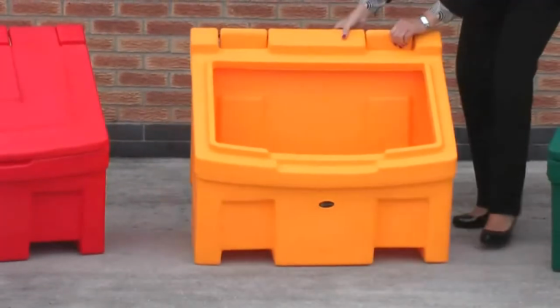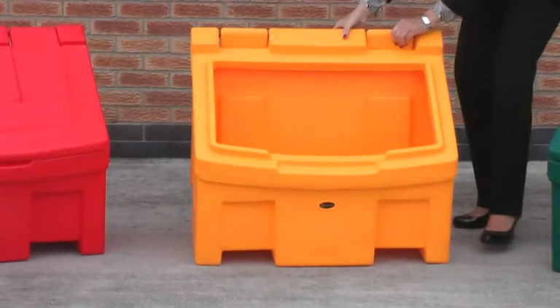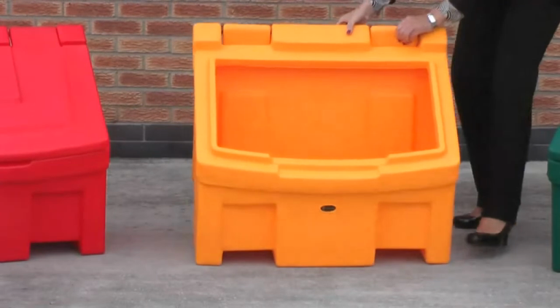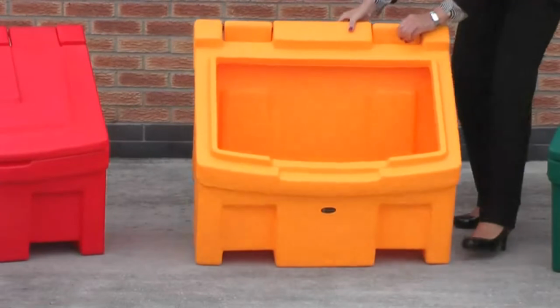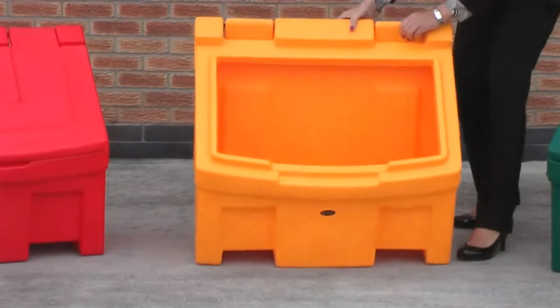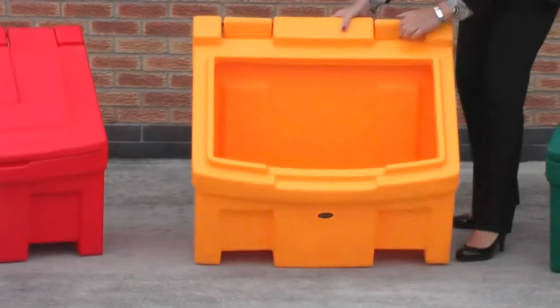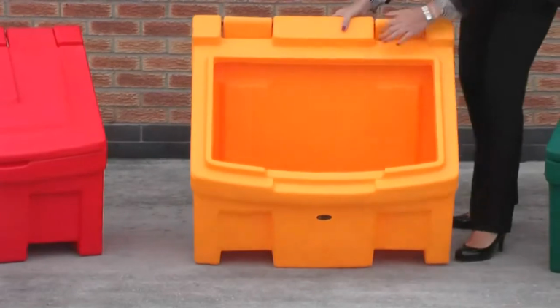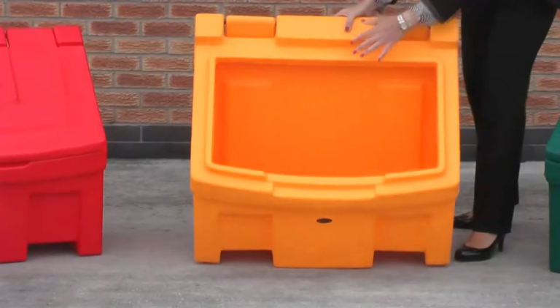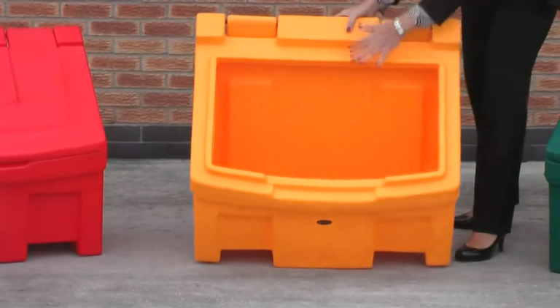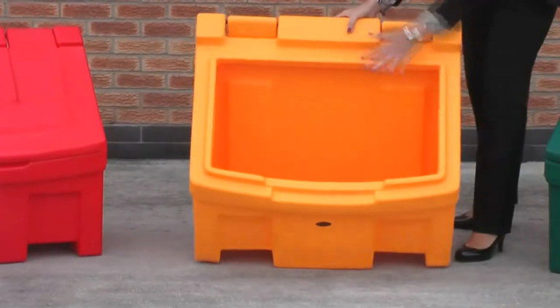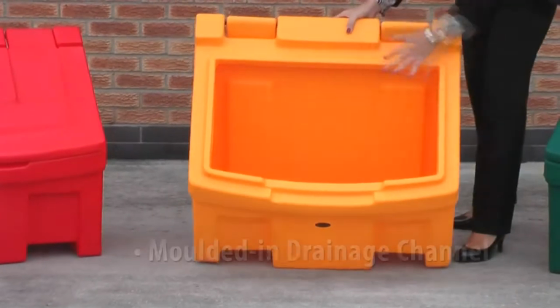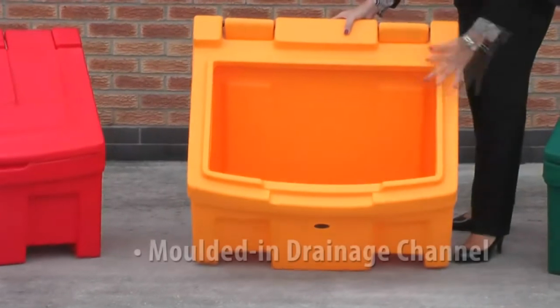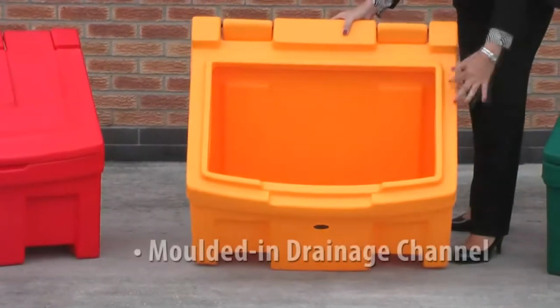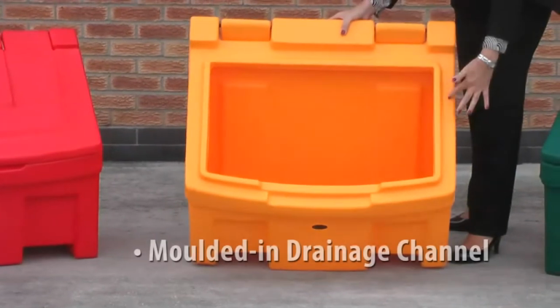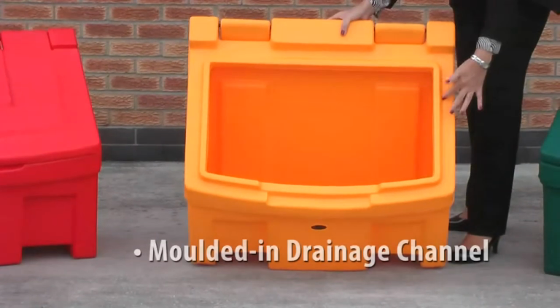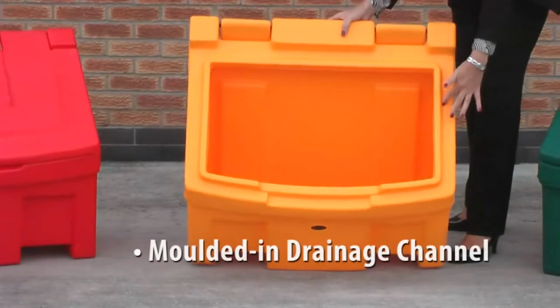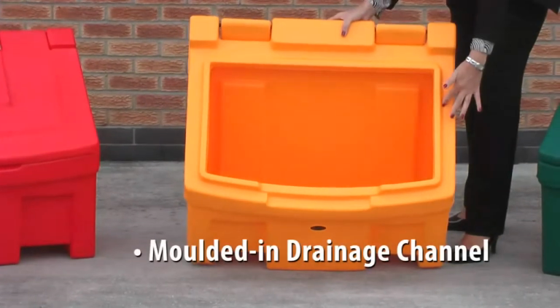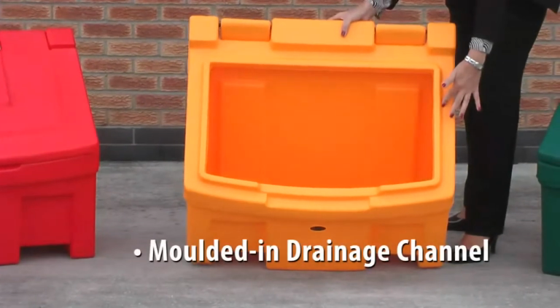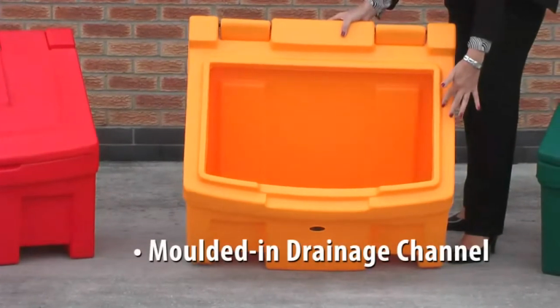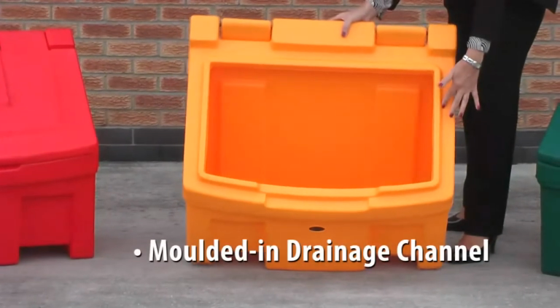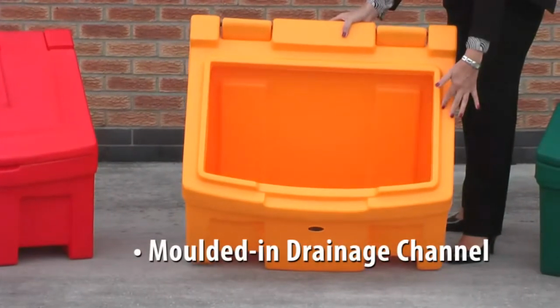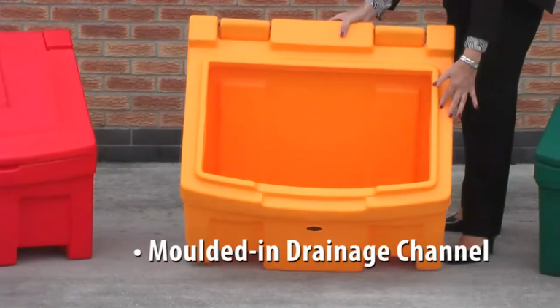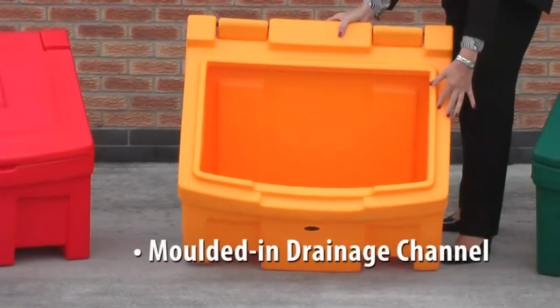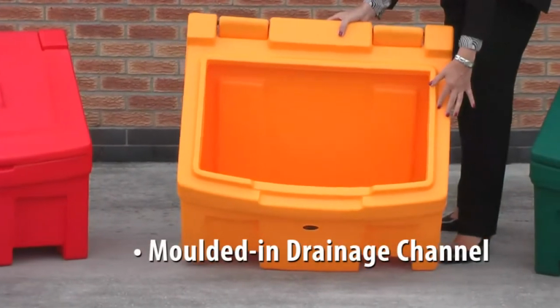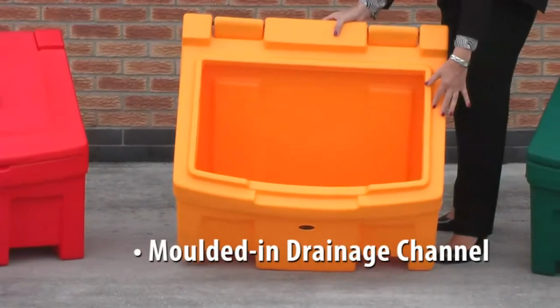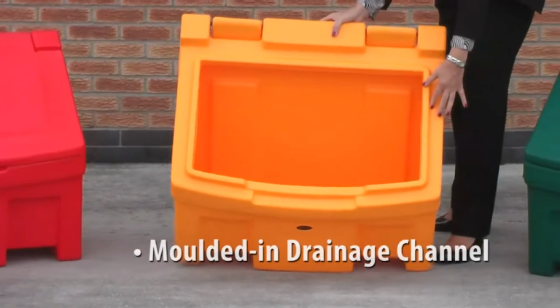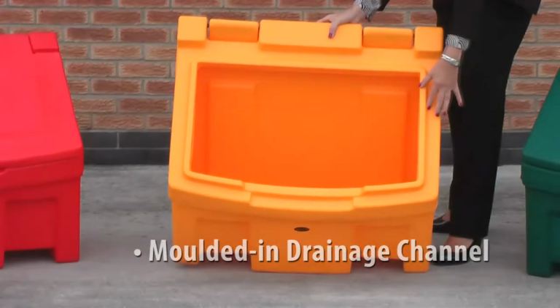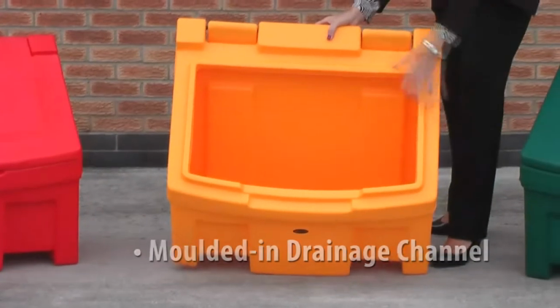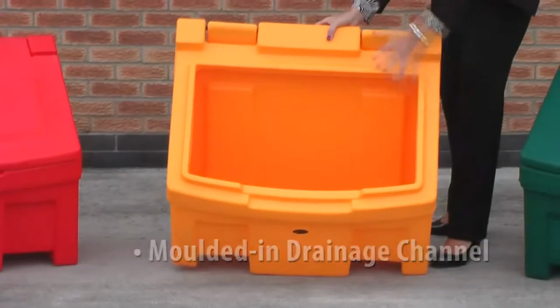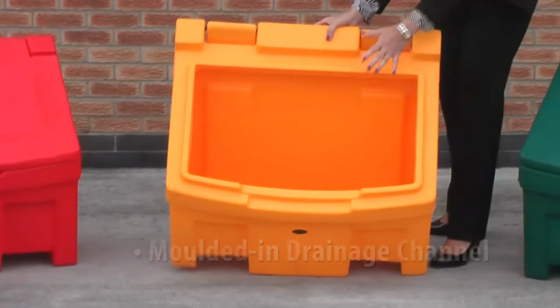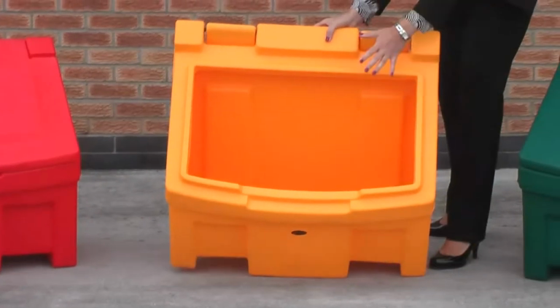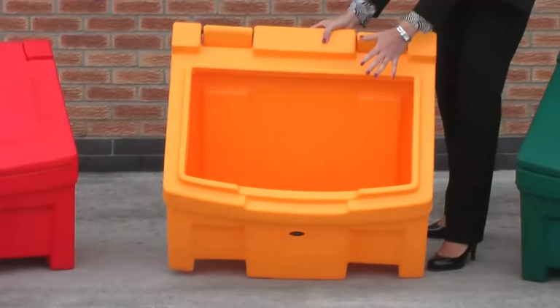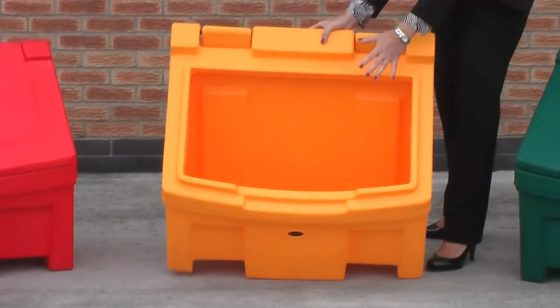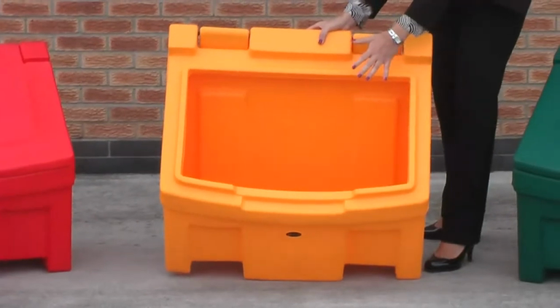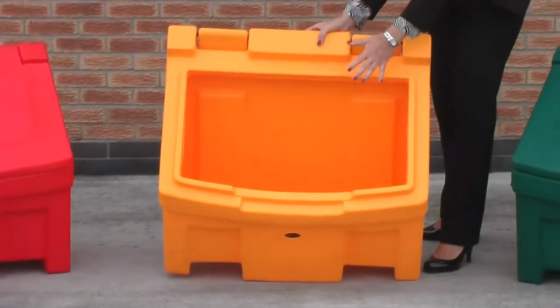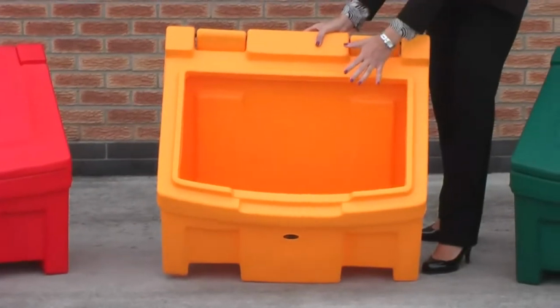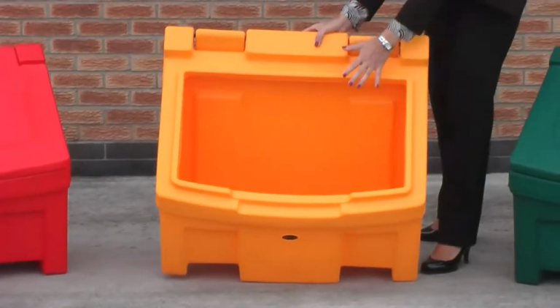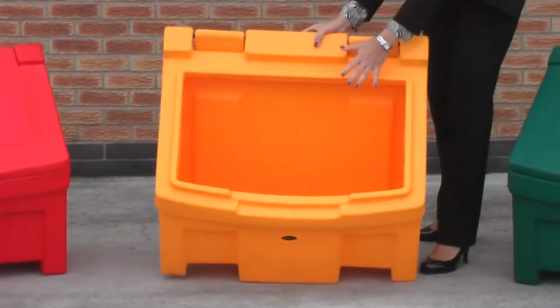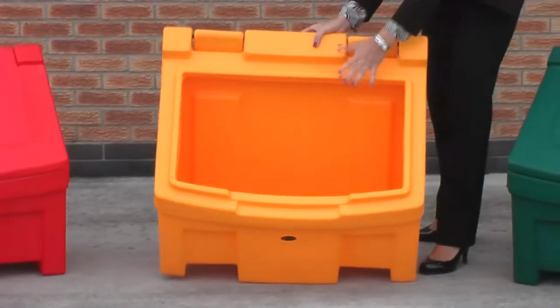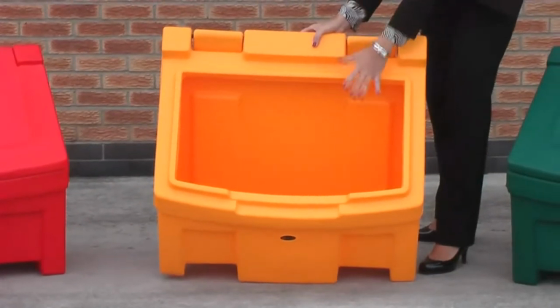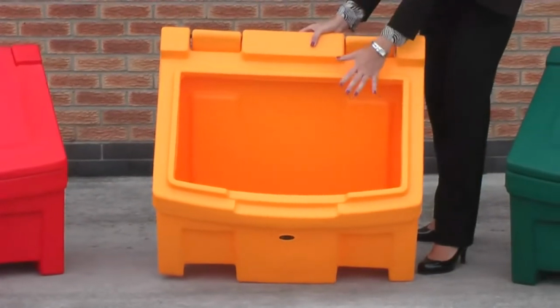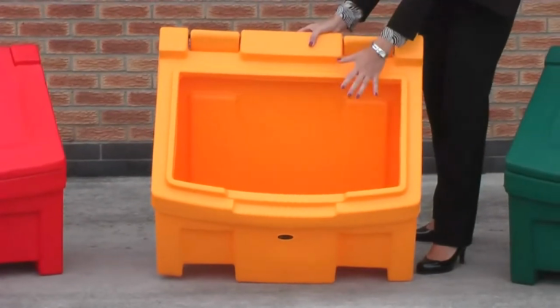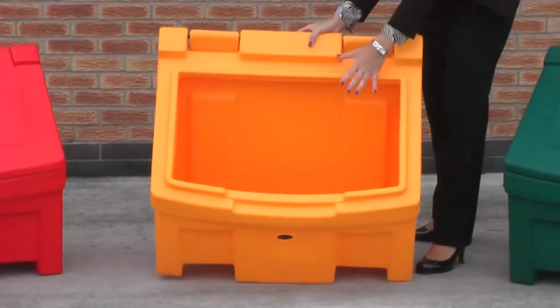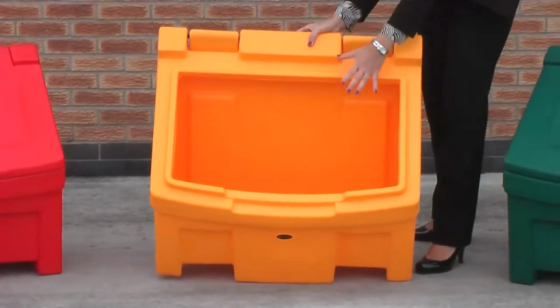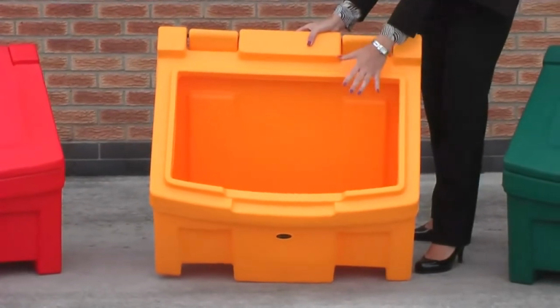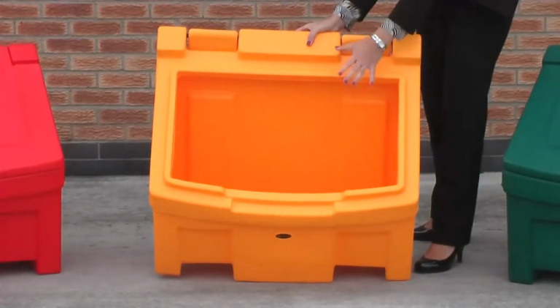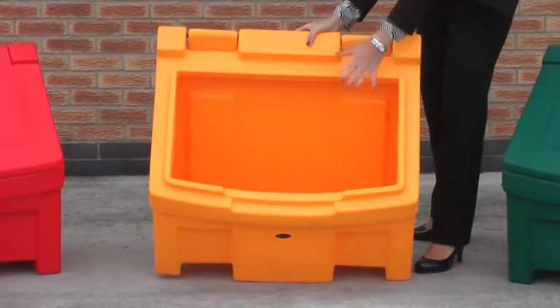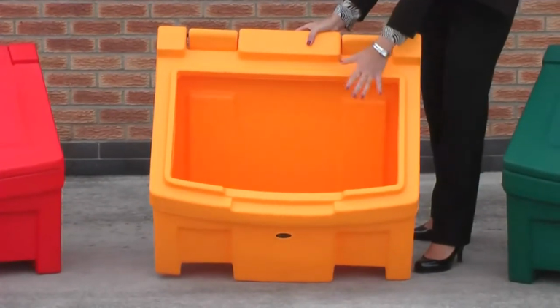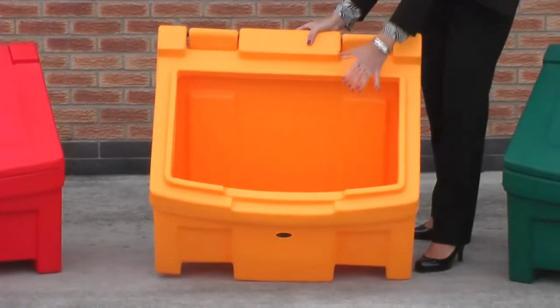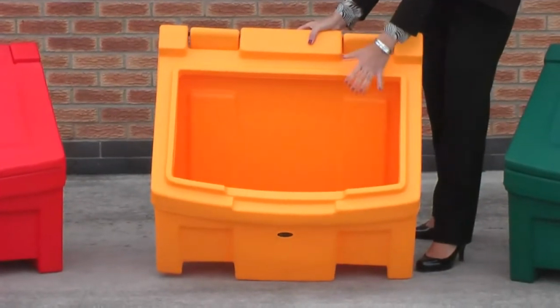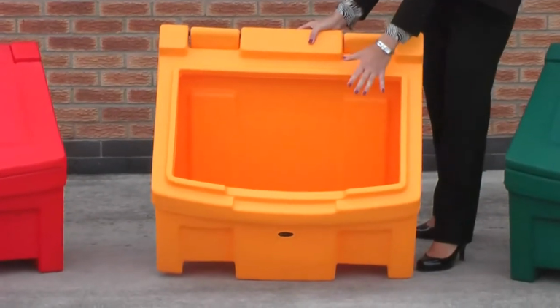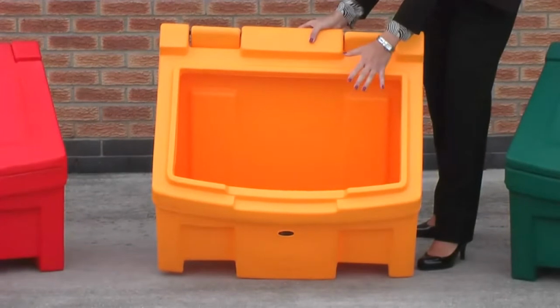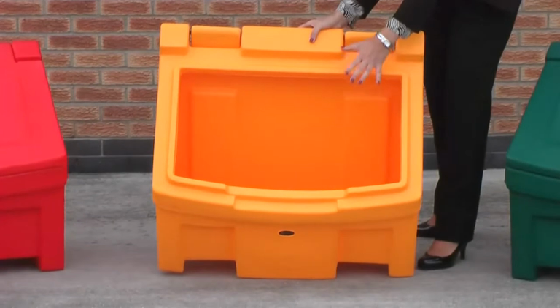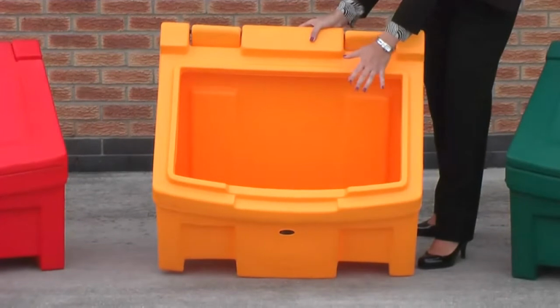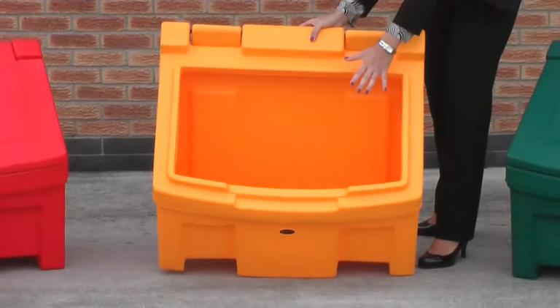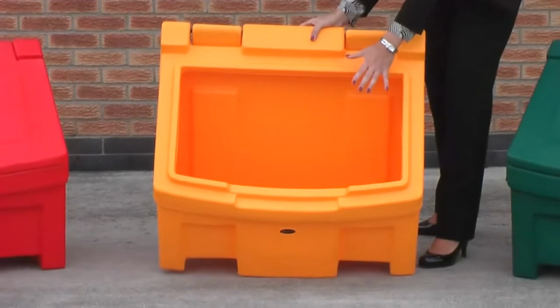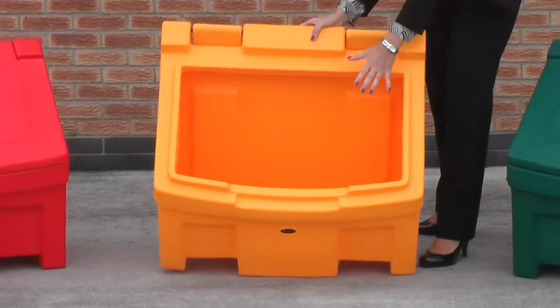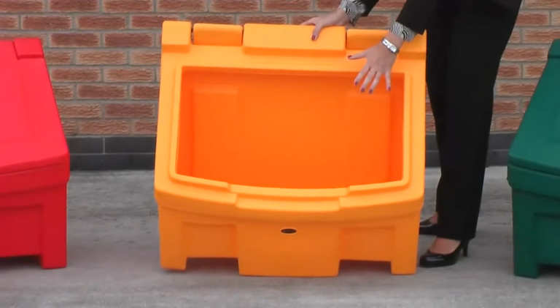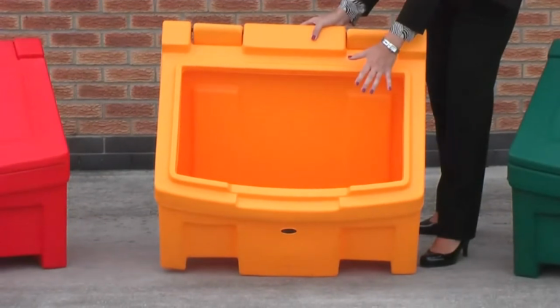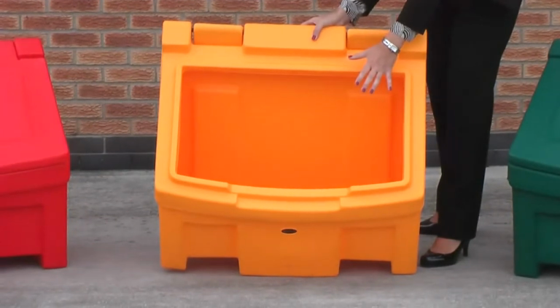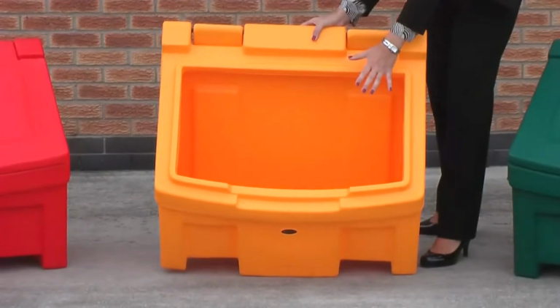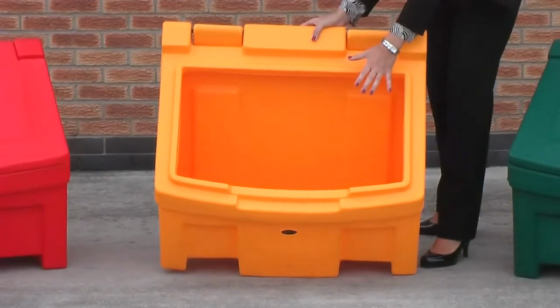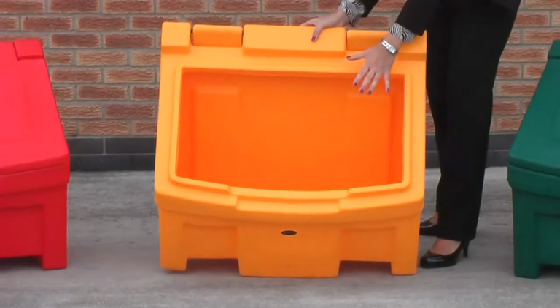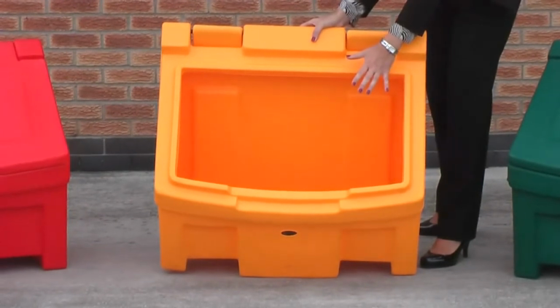We have a water drainage channel running around the bin here. That's to prevent water actually getting into the grit salt when the bin's full.